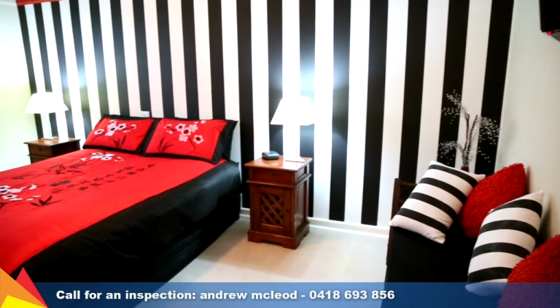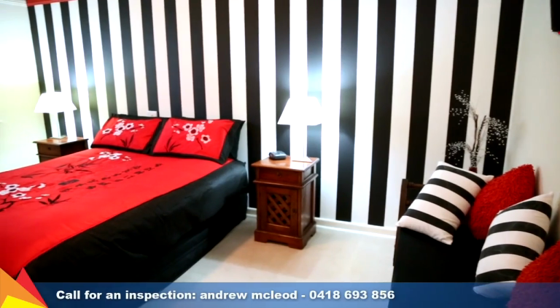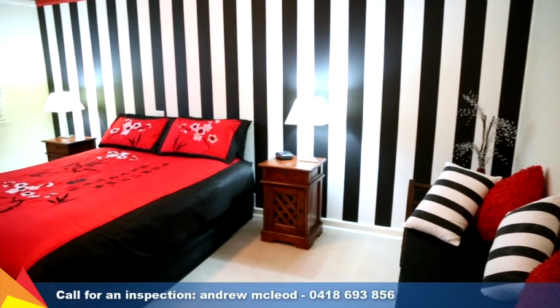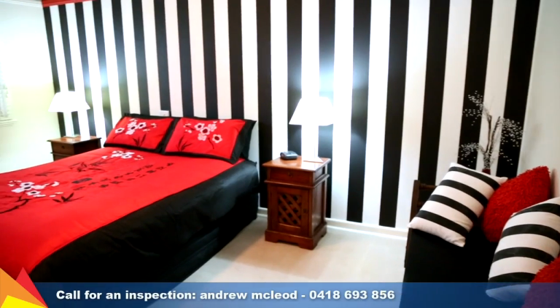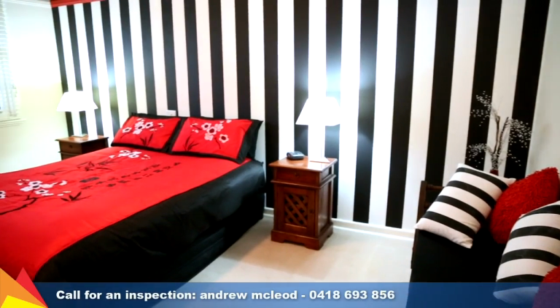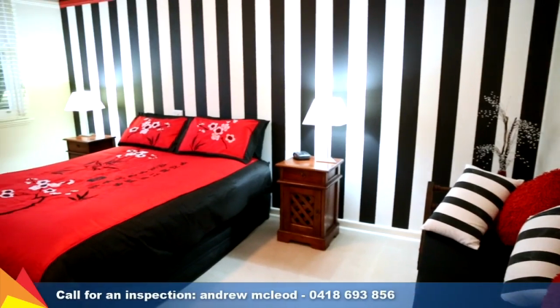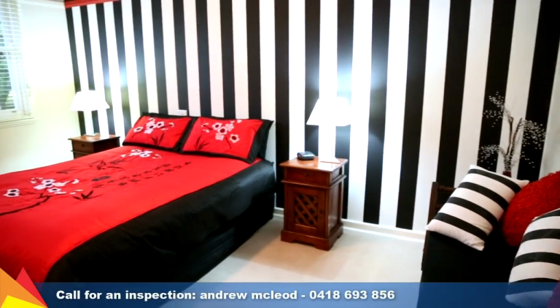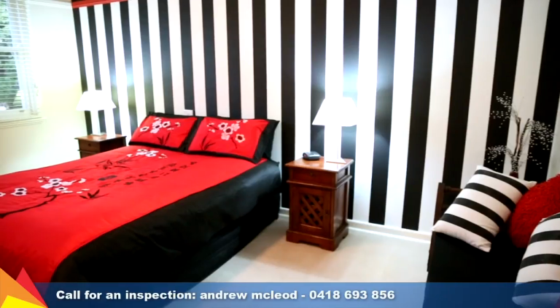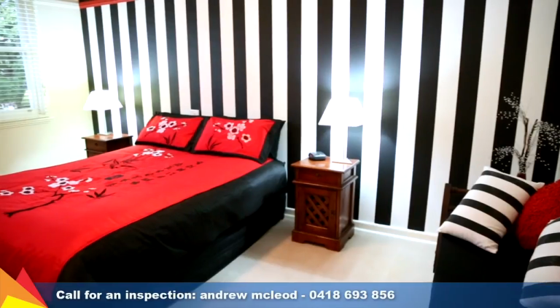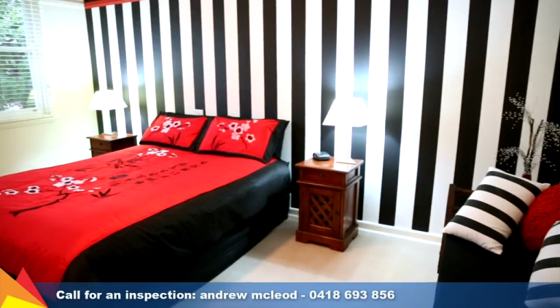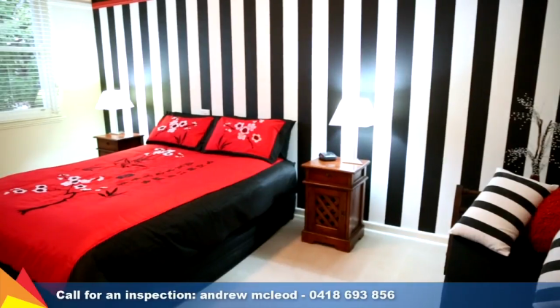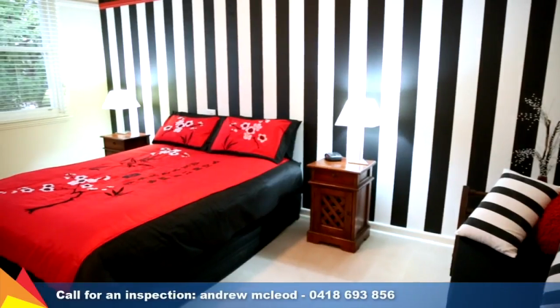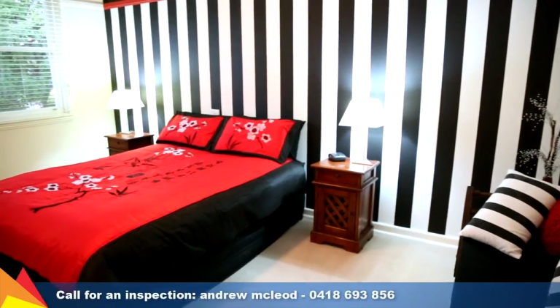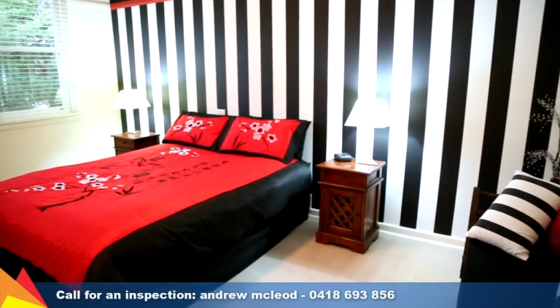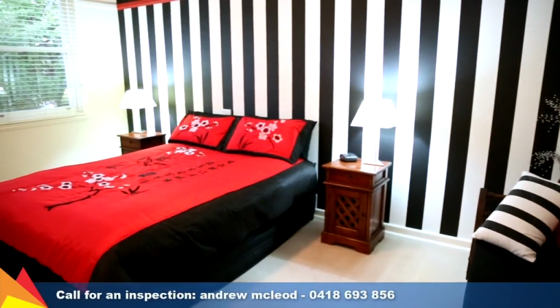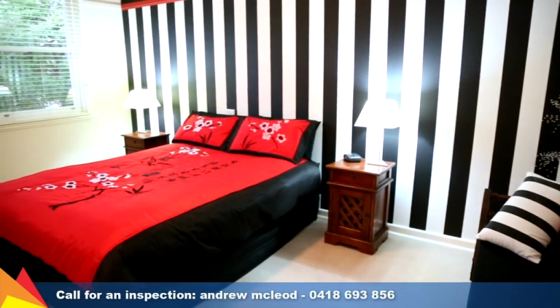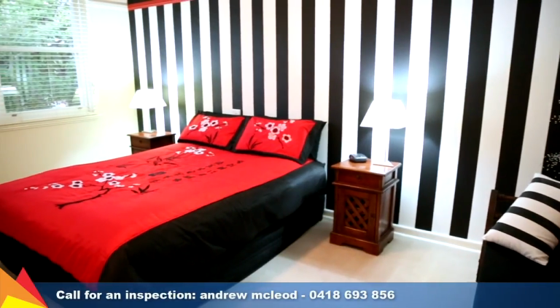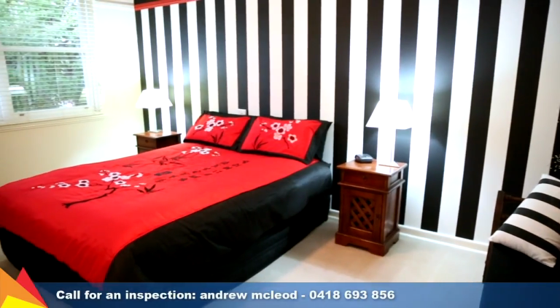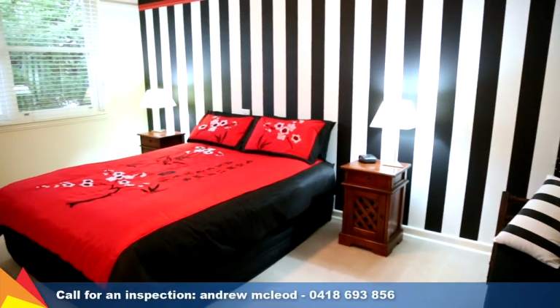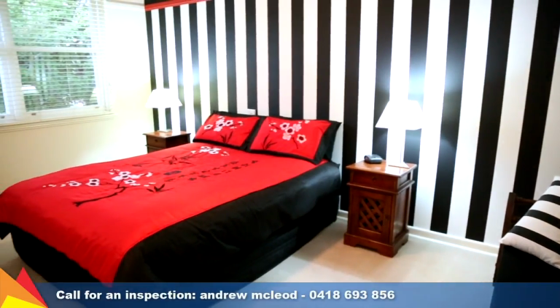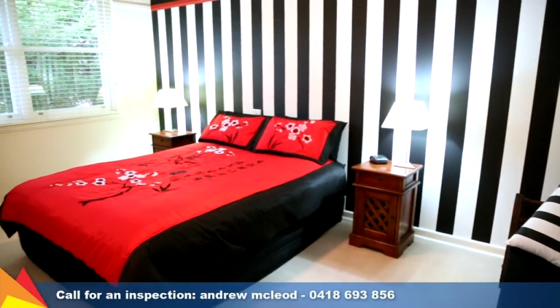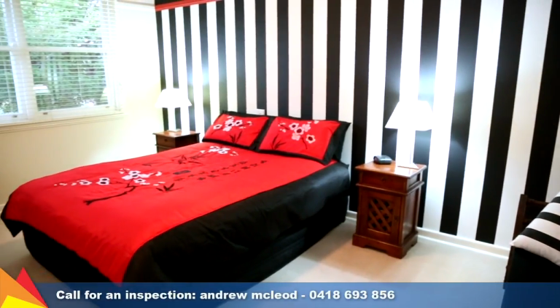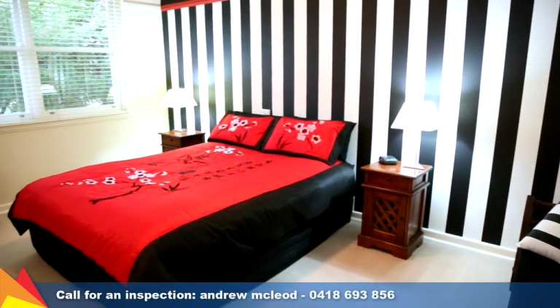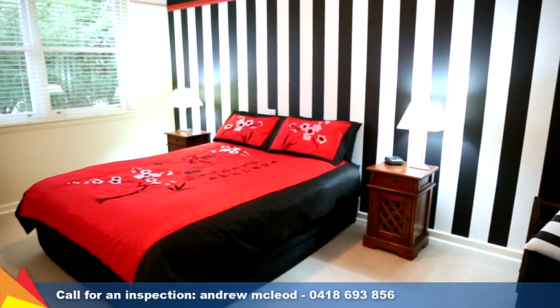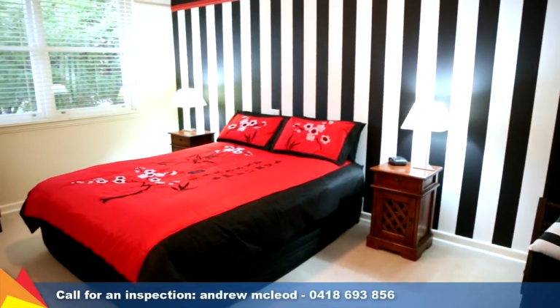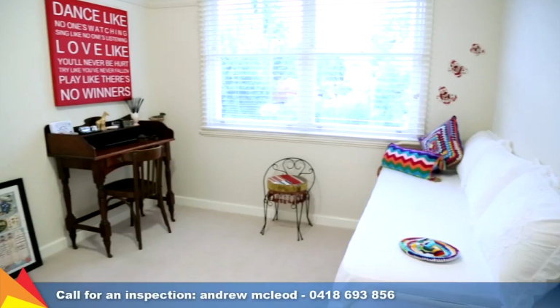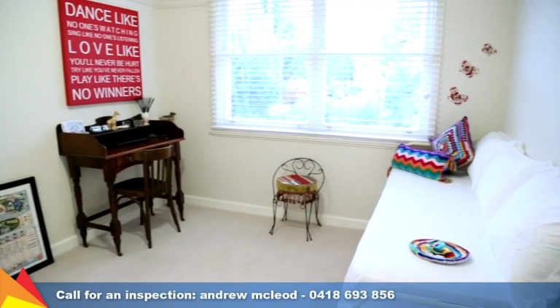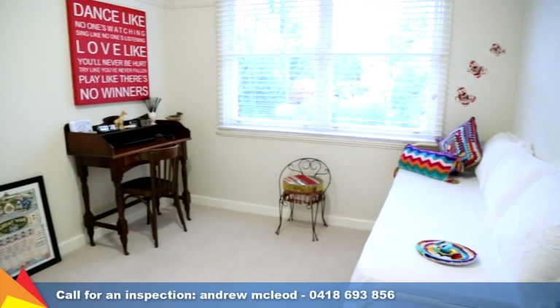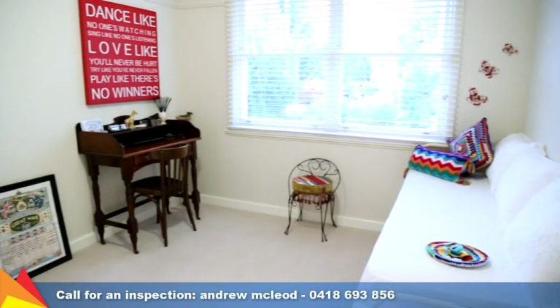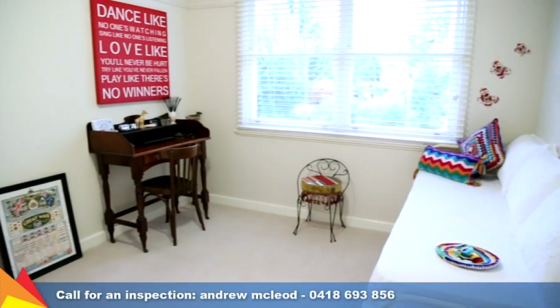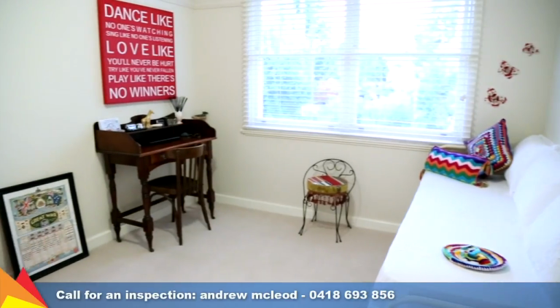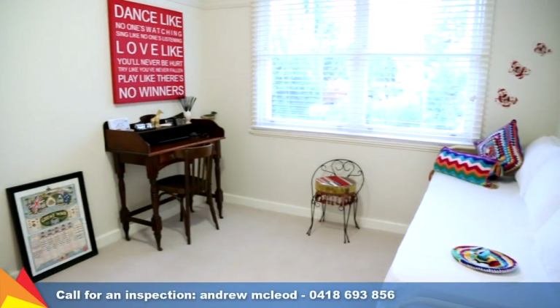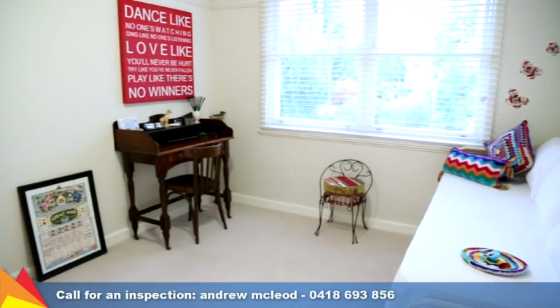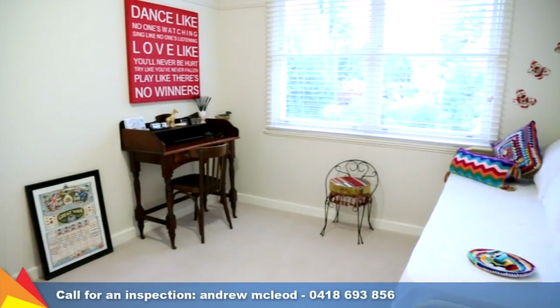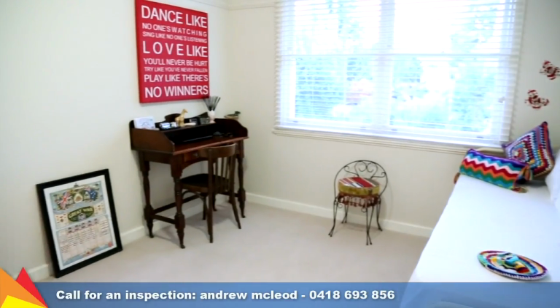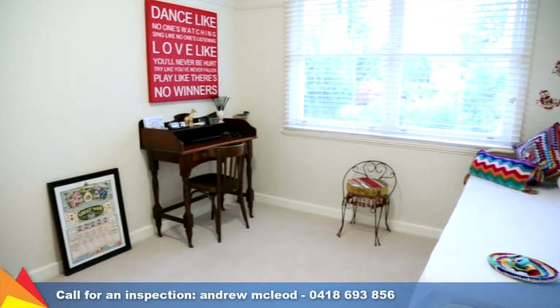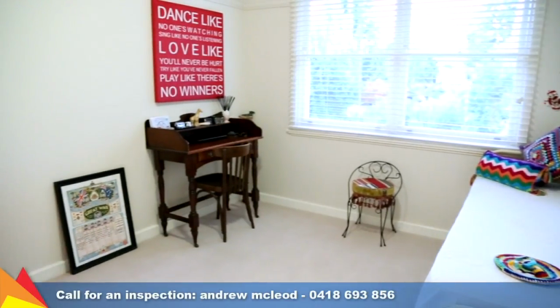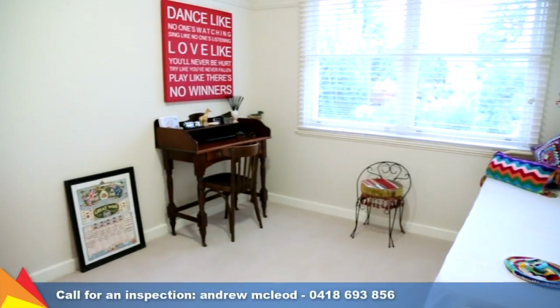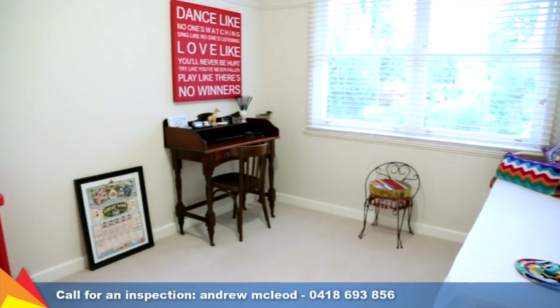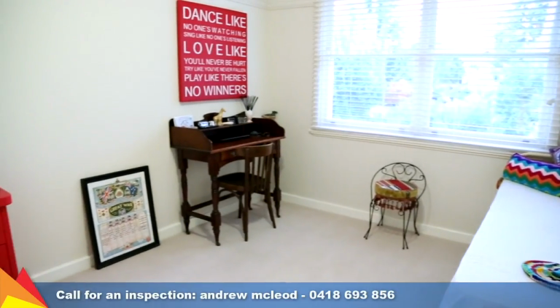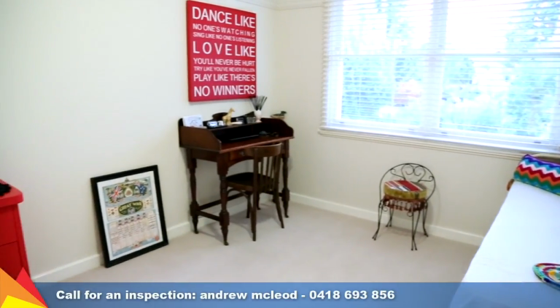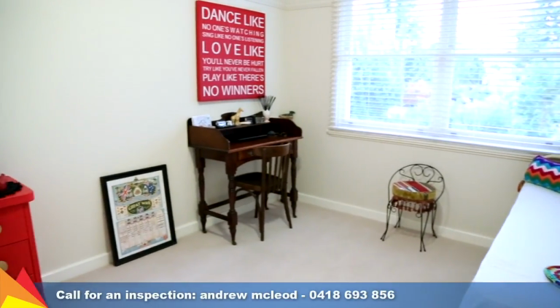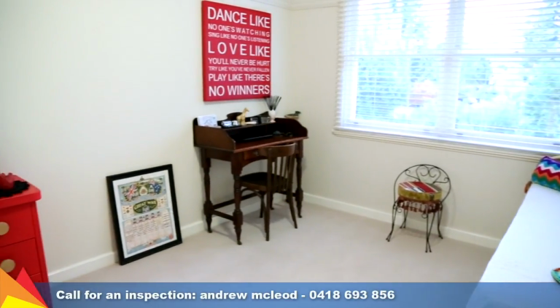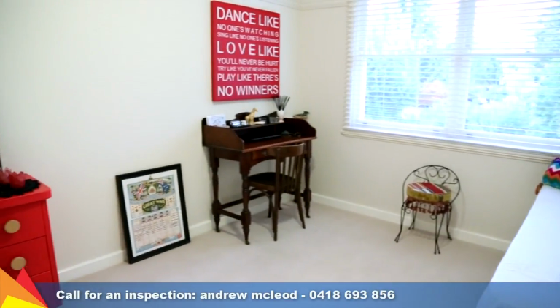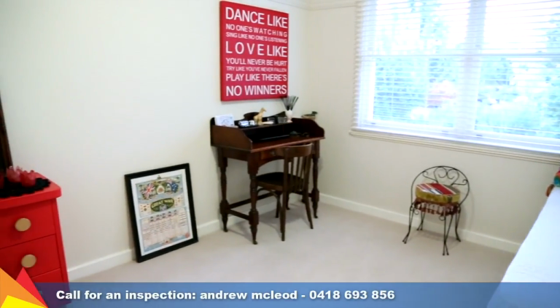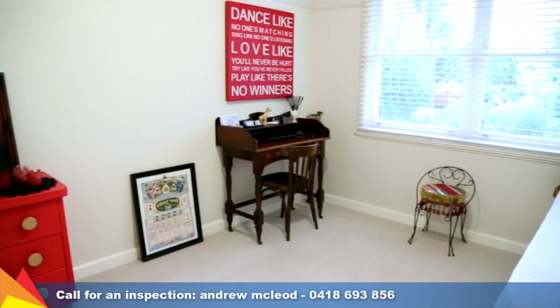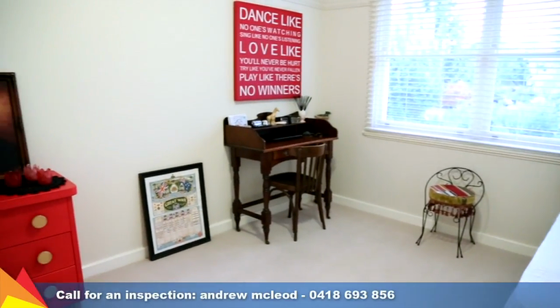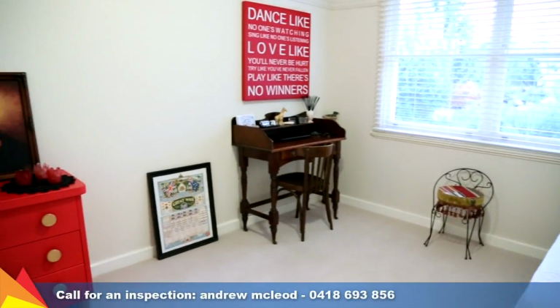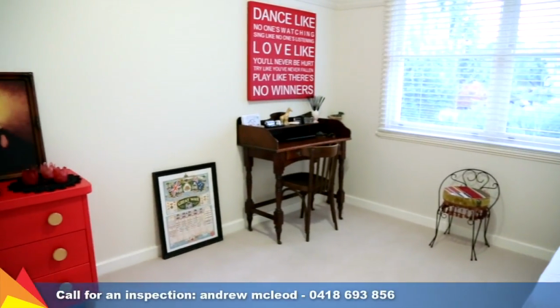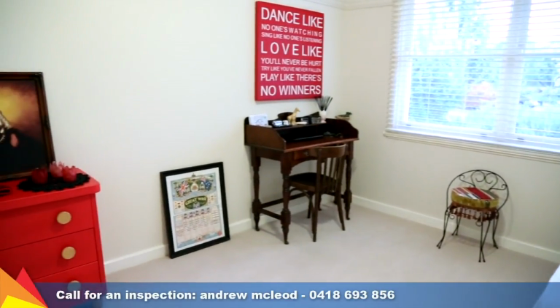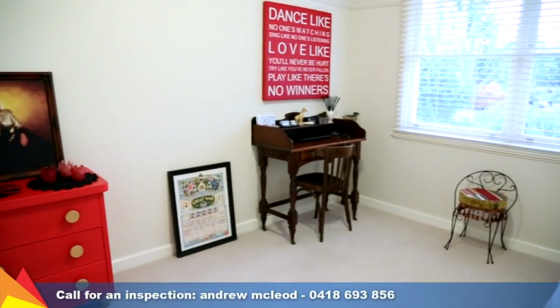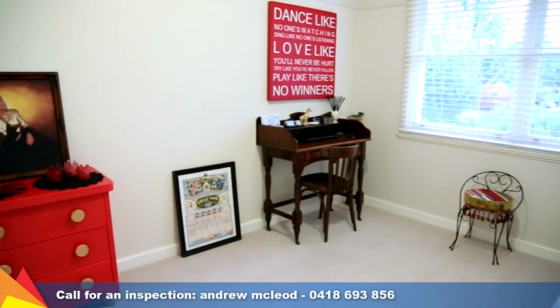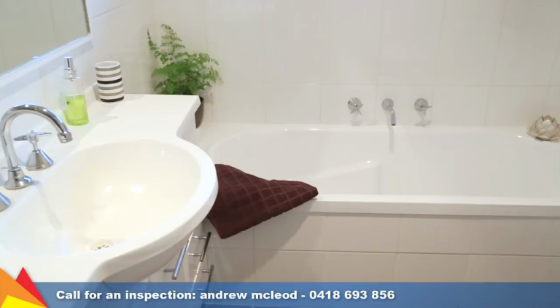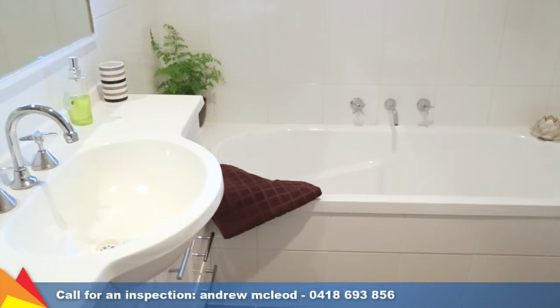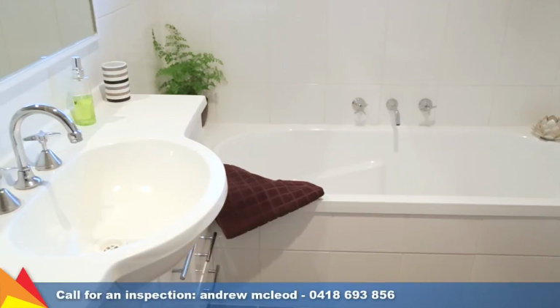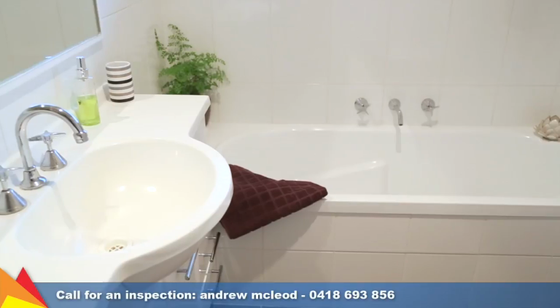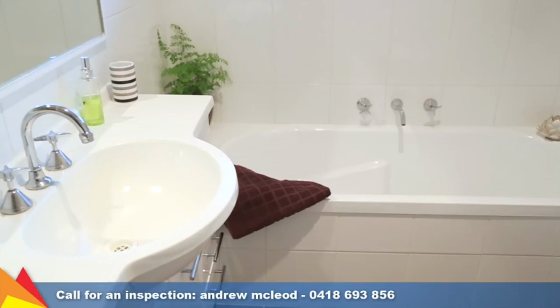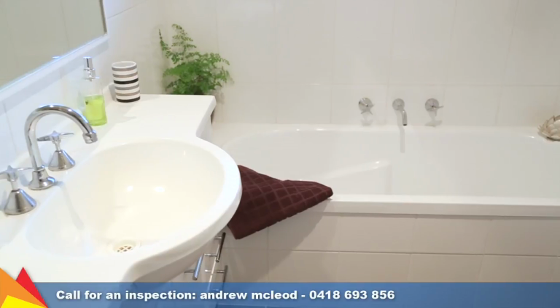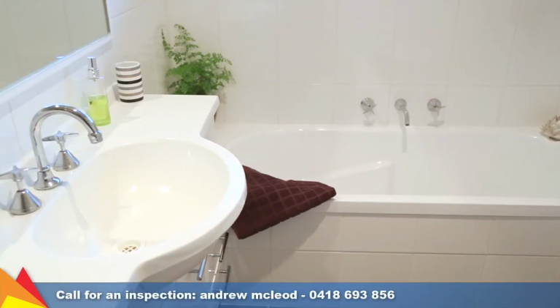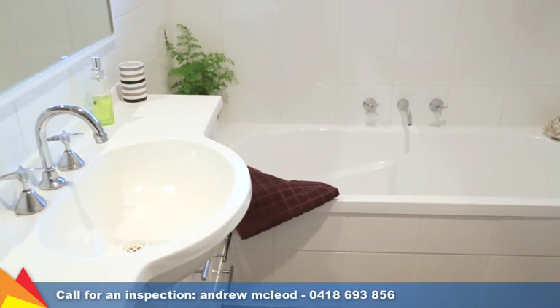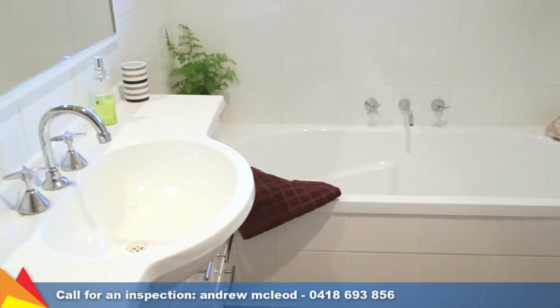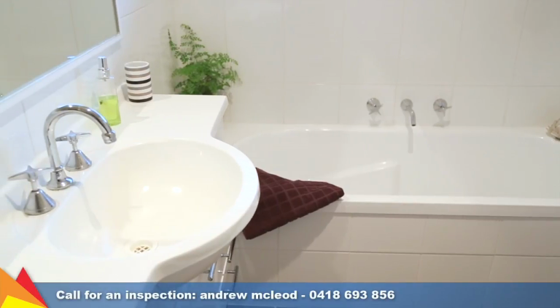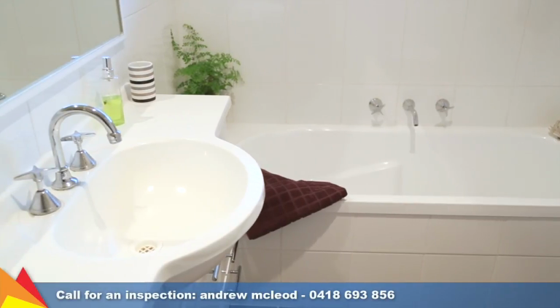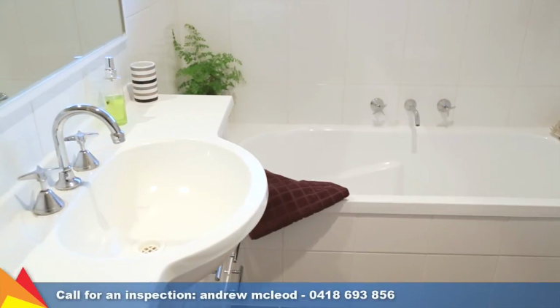Keep comfortable all year round with ducted evaporative cooling, ceiling fans to all bedrooms, plus gas heating to the main living area.